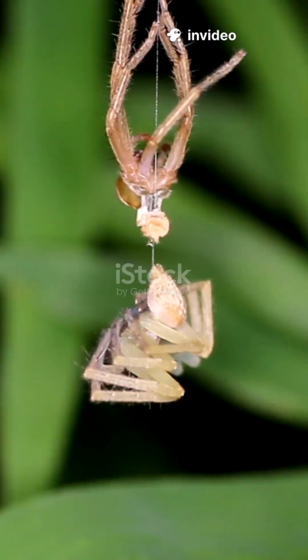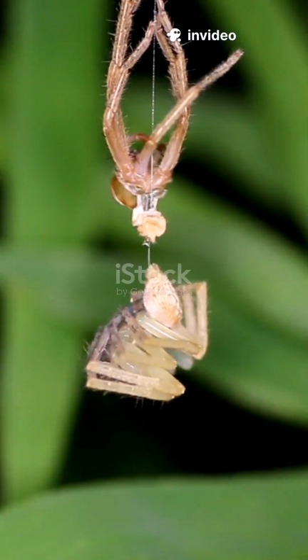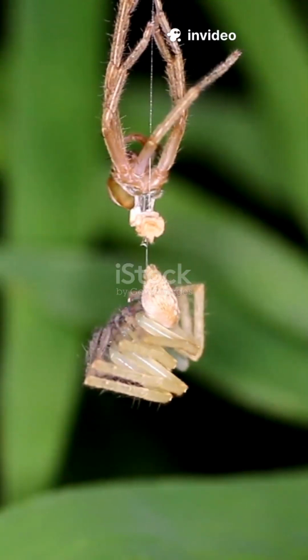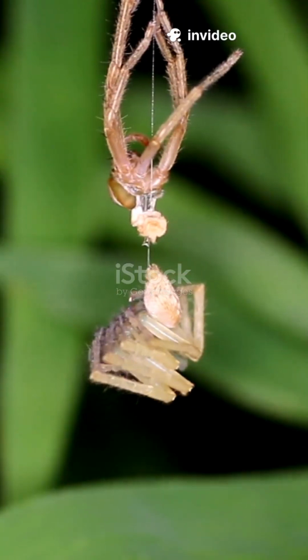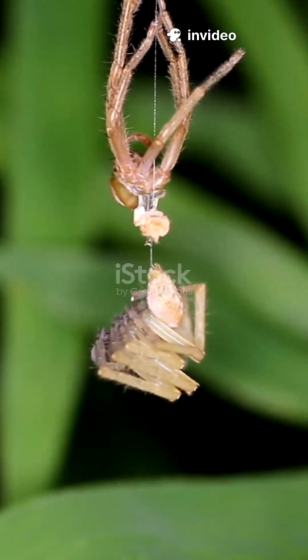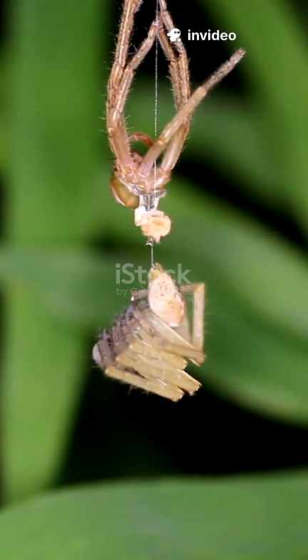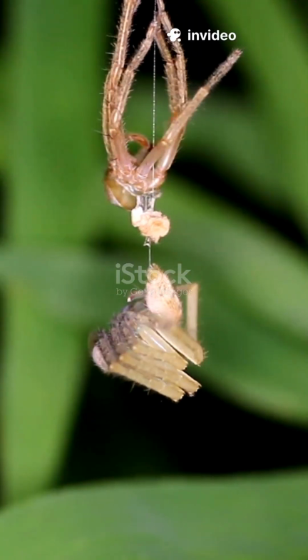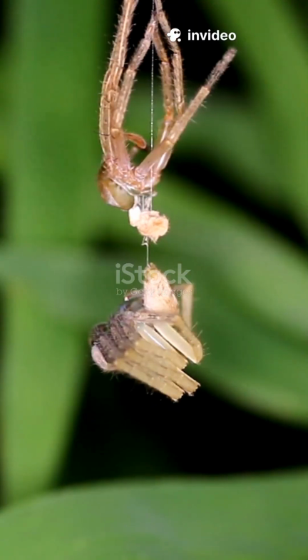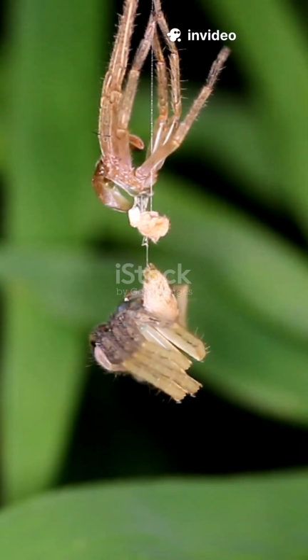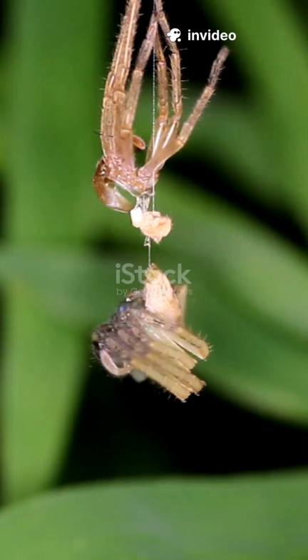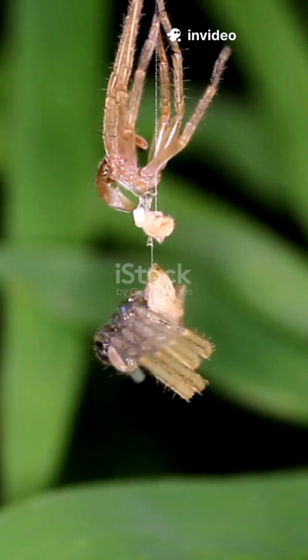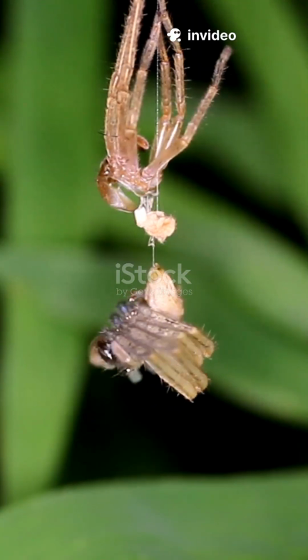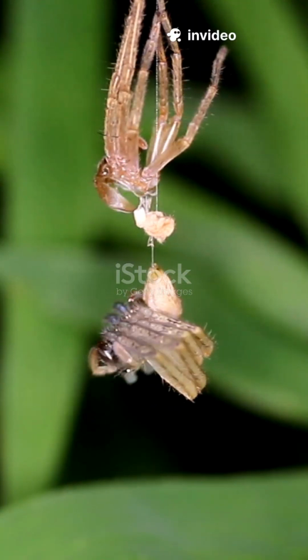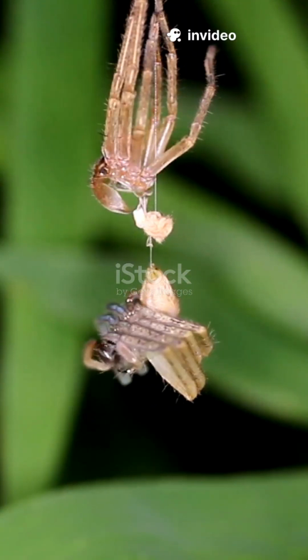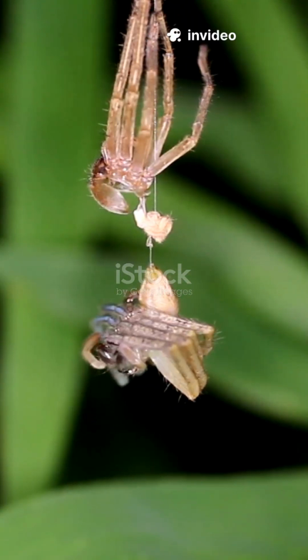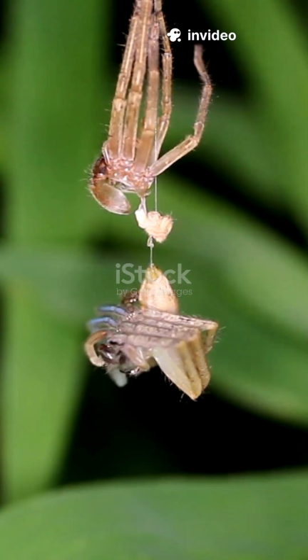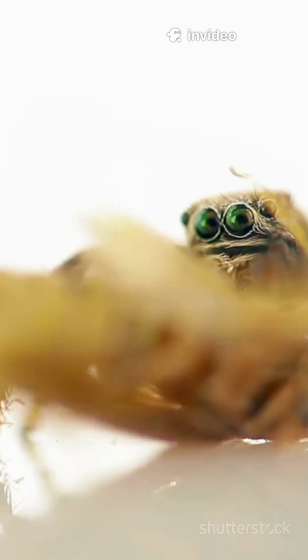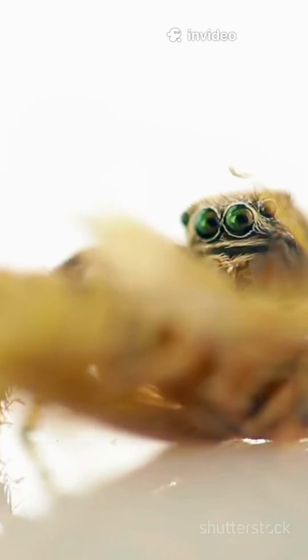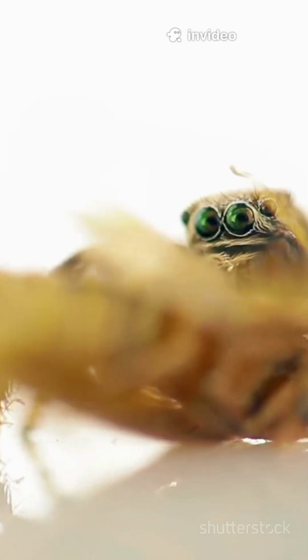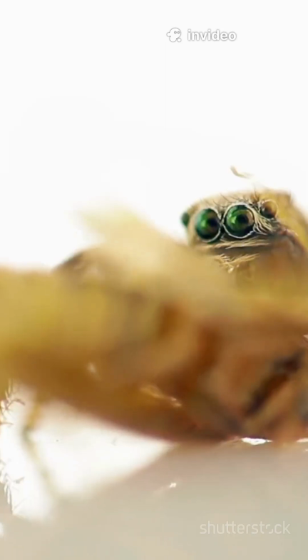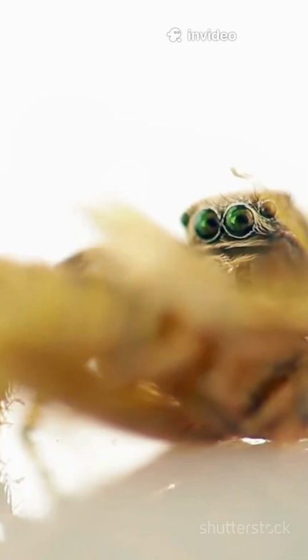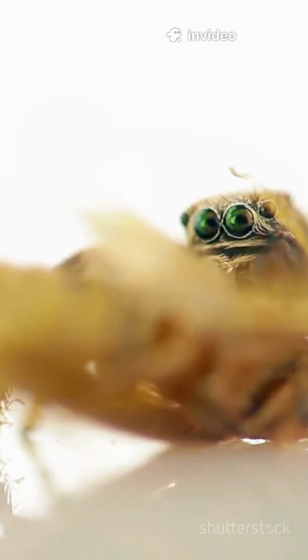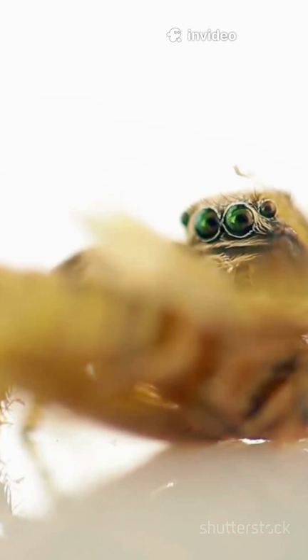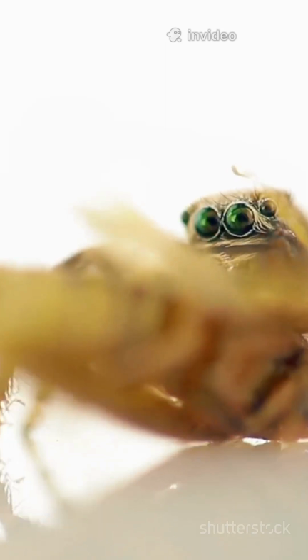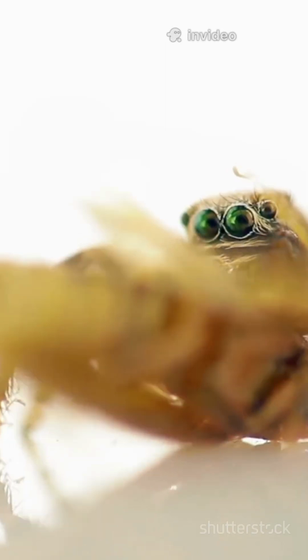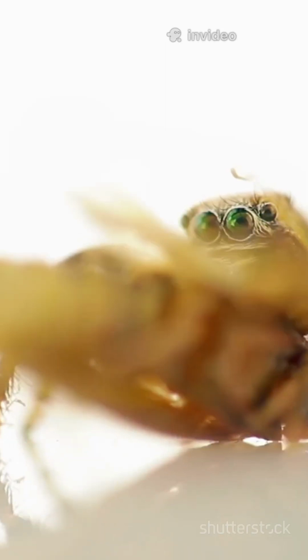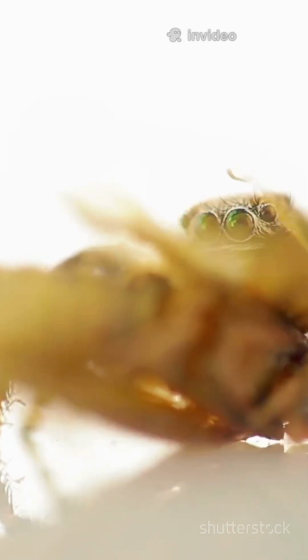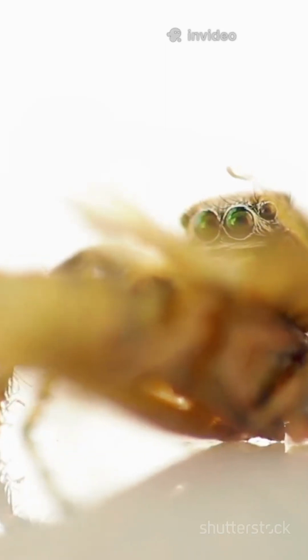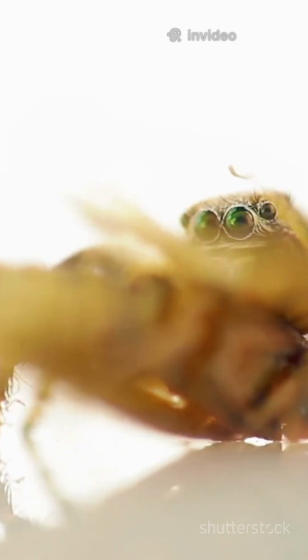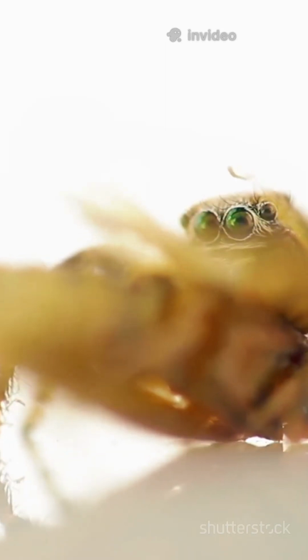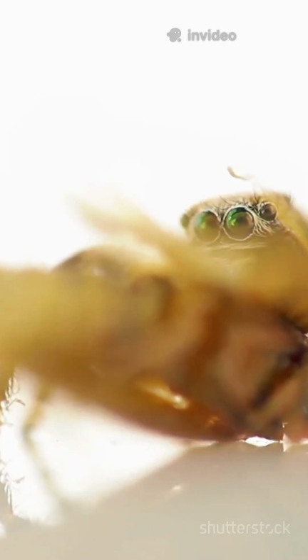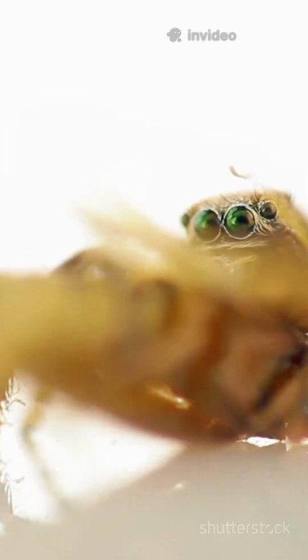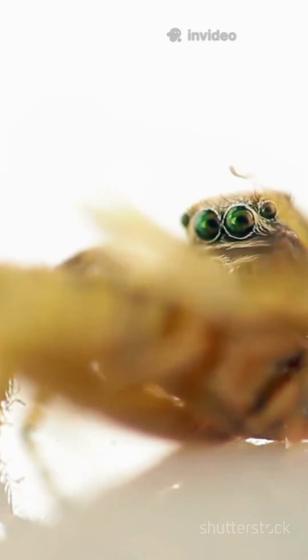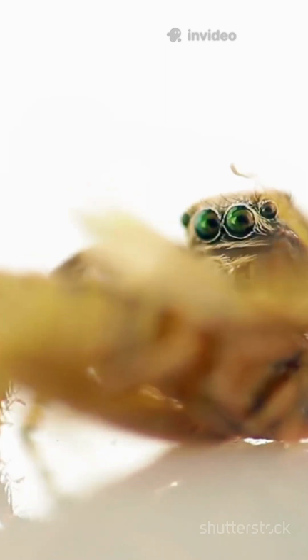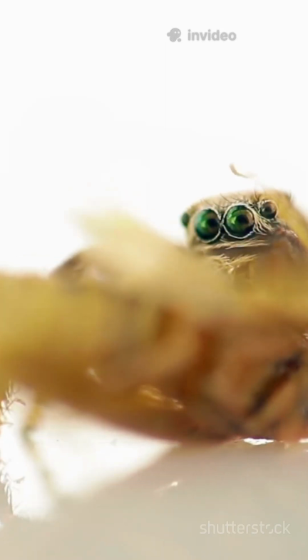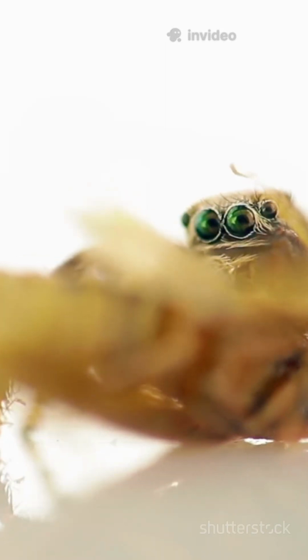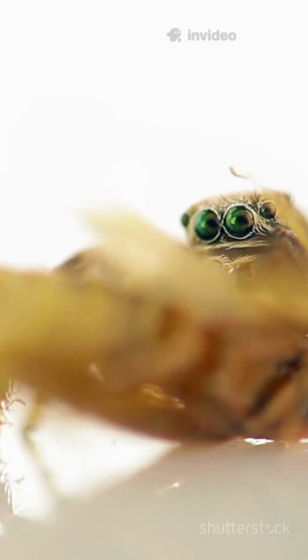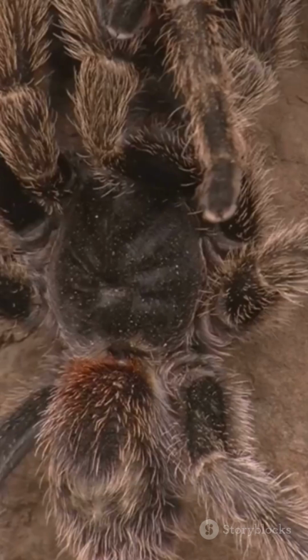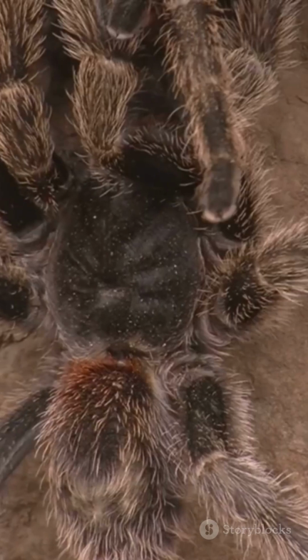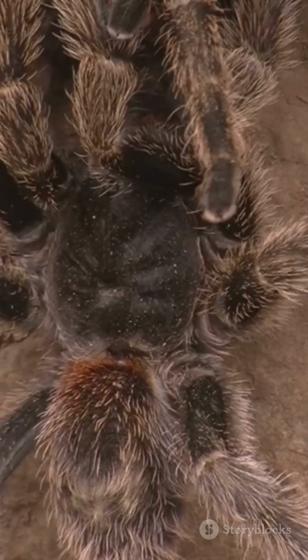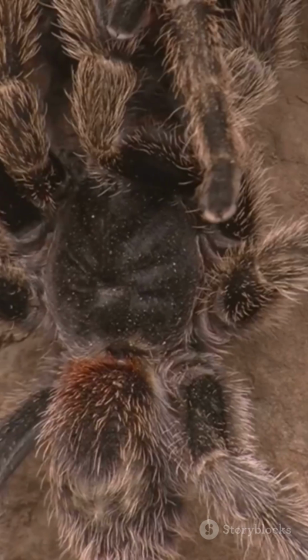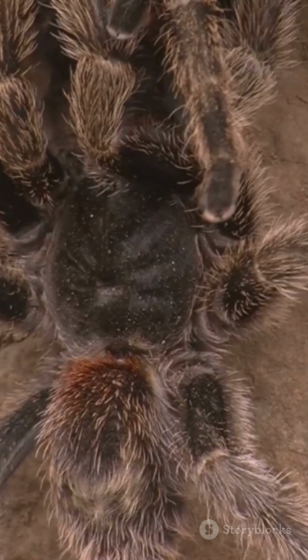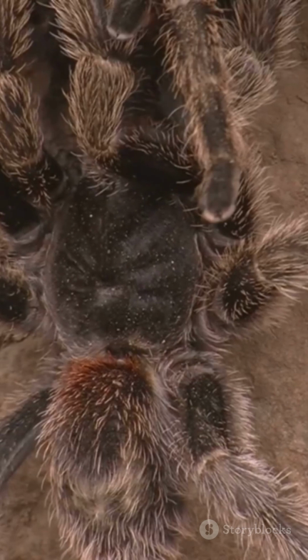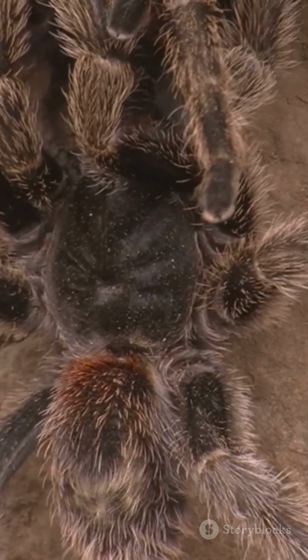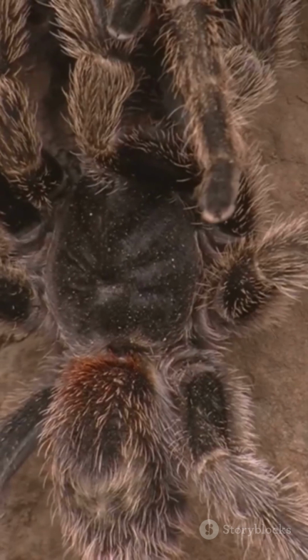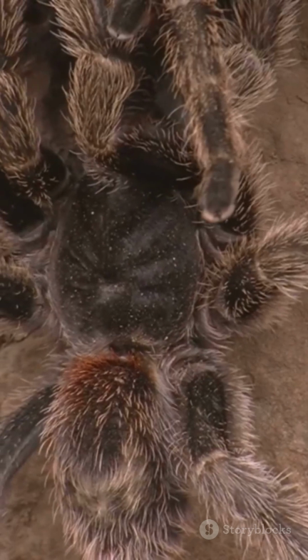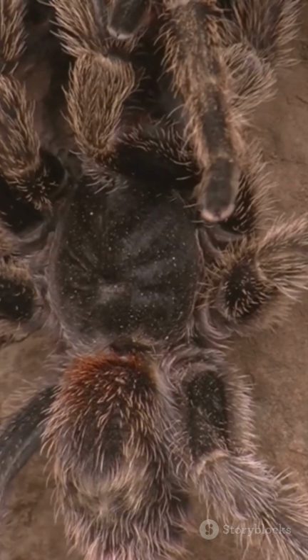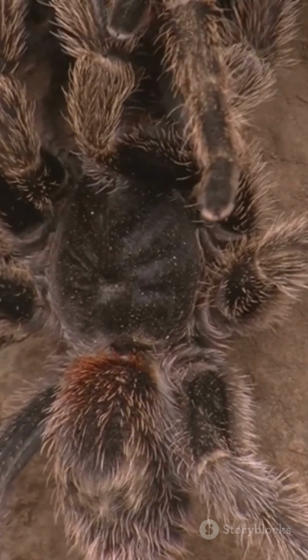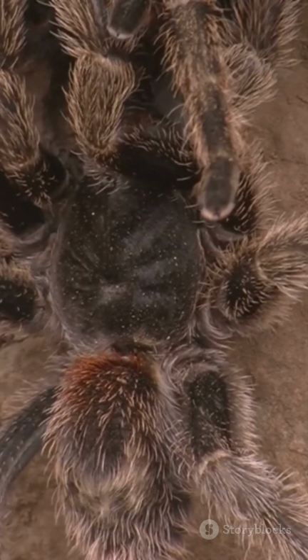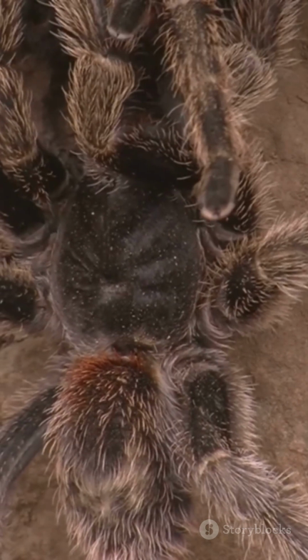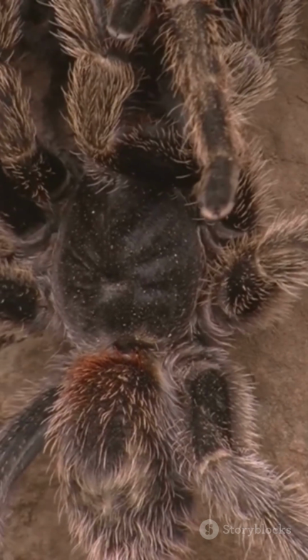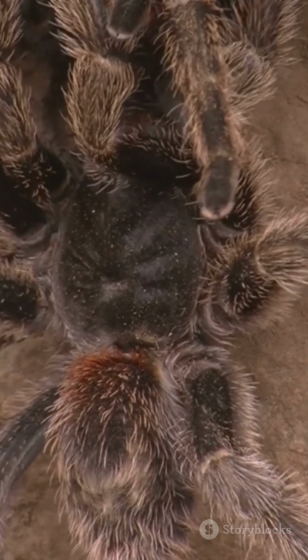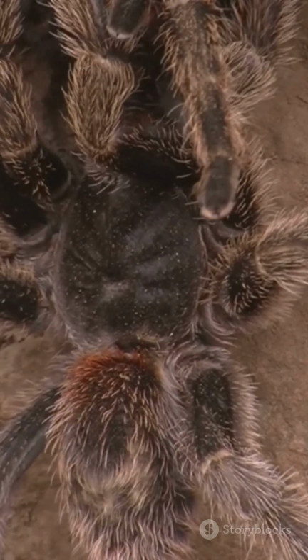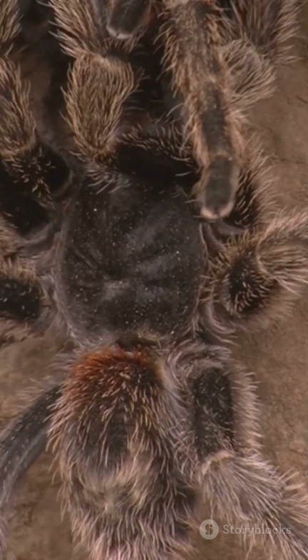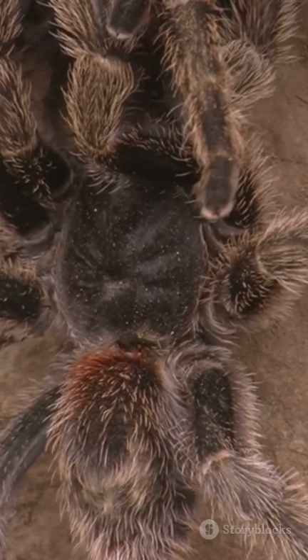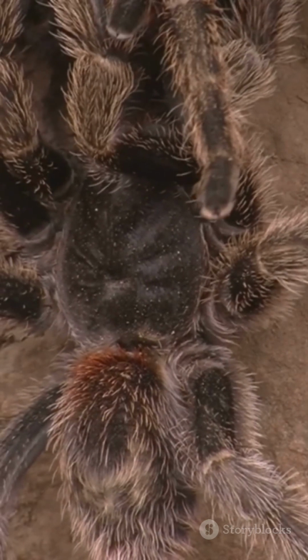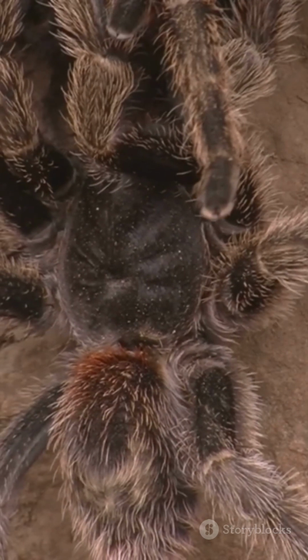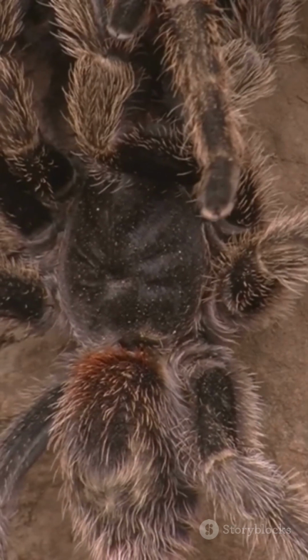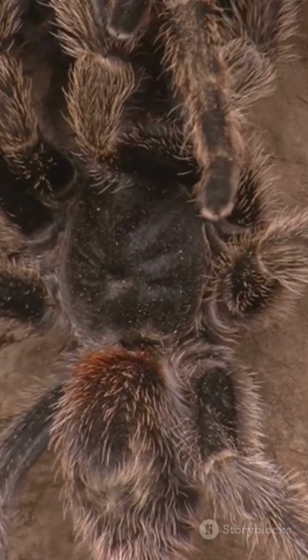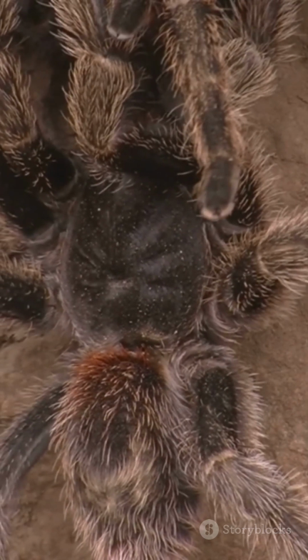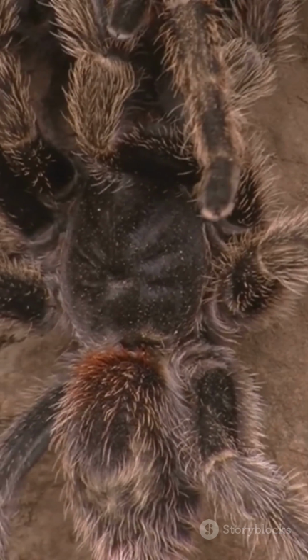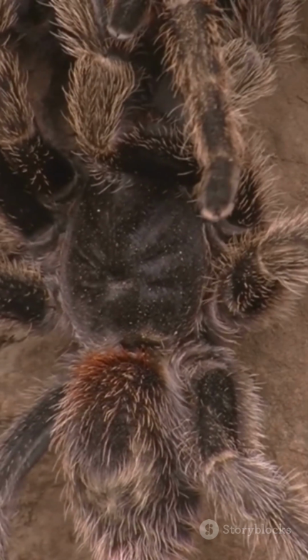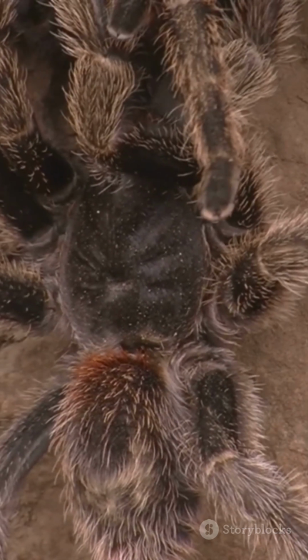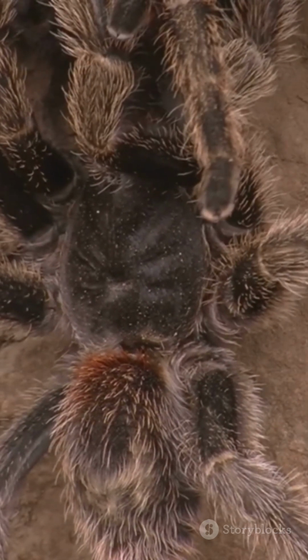Lifespans? It varies. A jumping spider might live just a year, but some tarantulas can stick around for over 20 years.